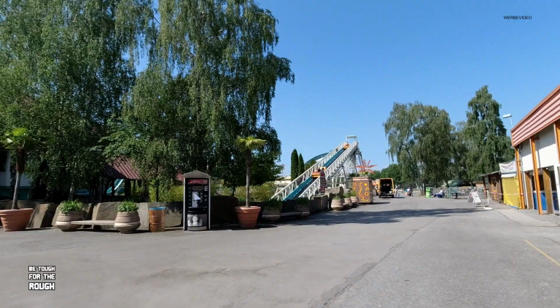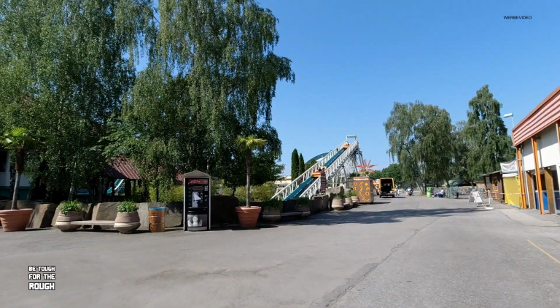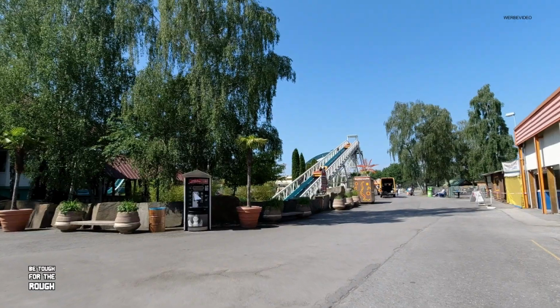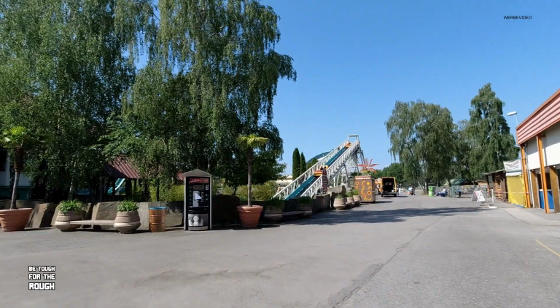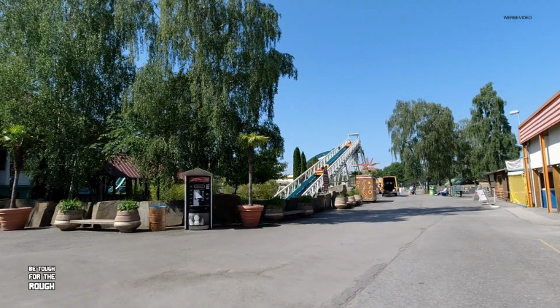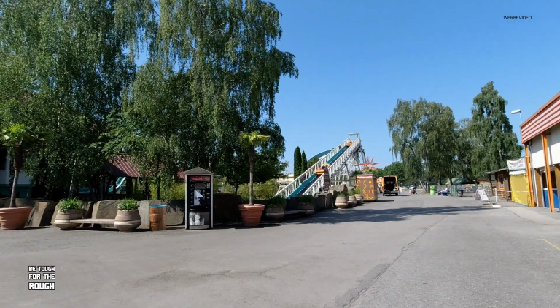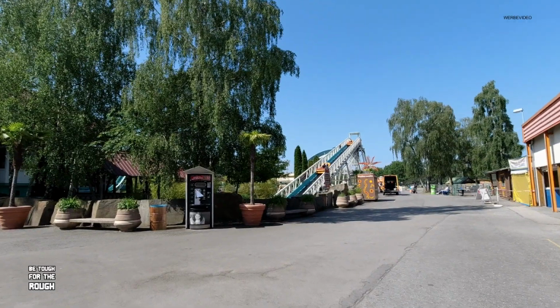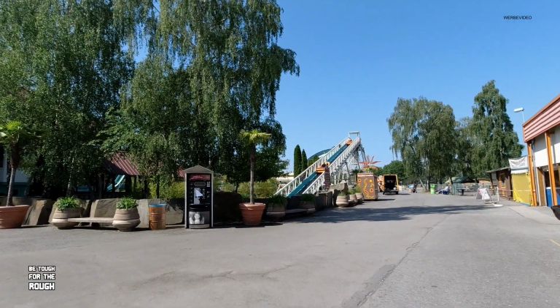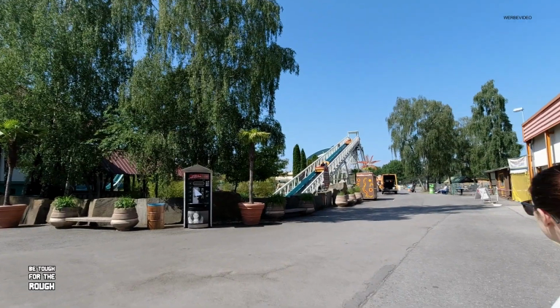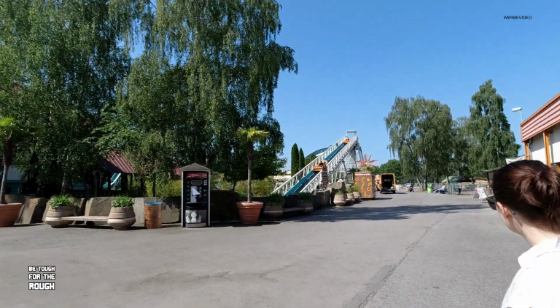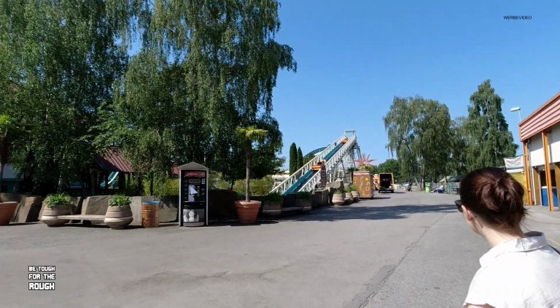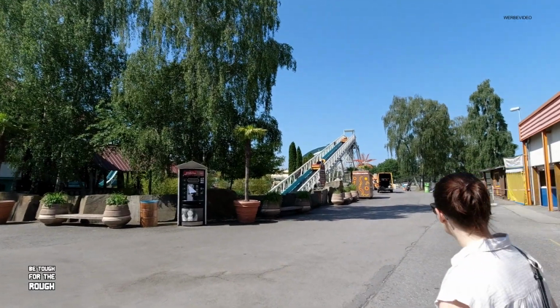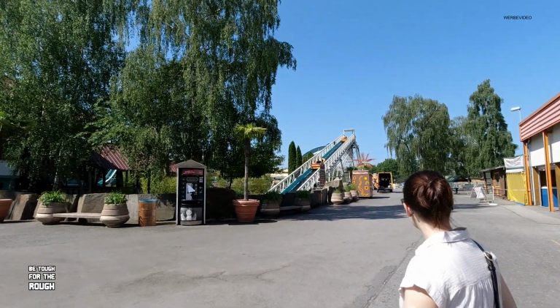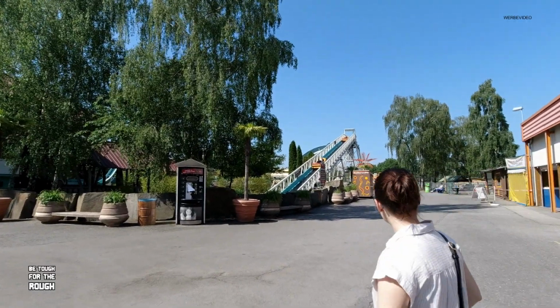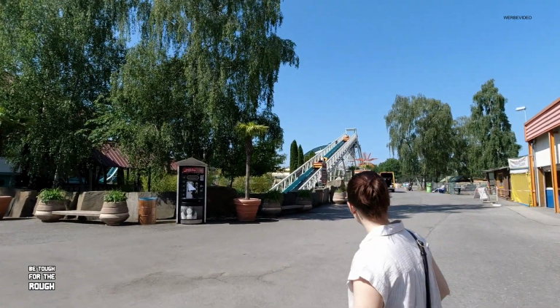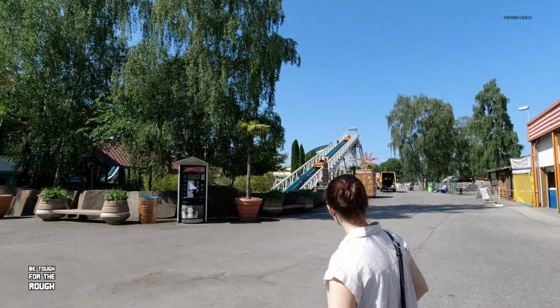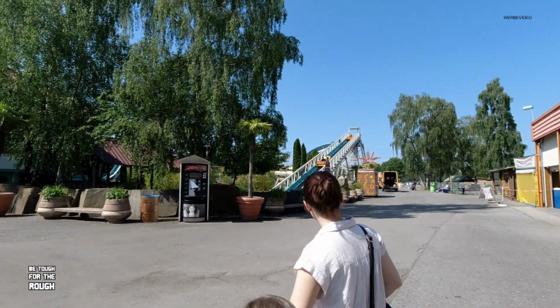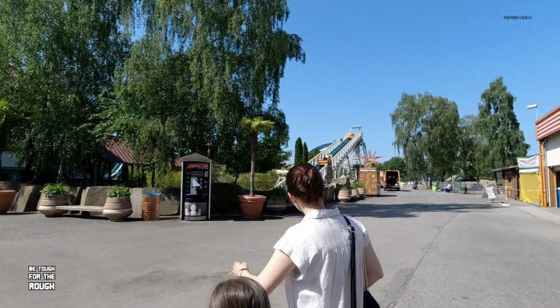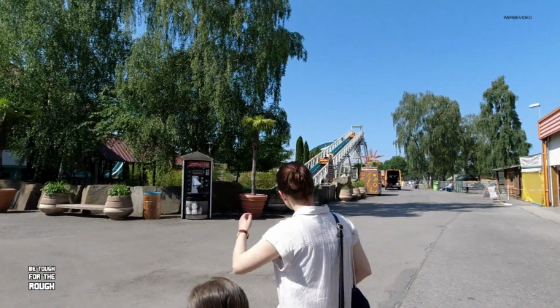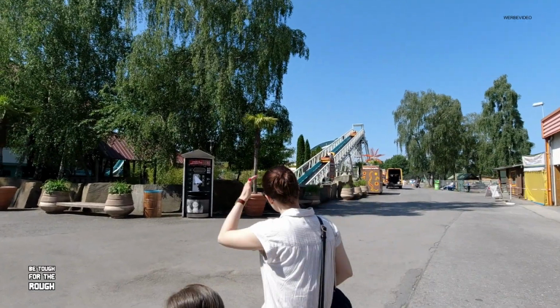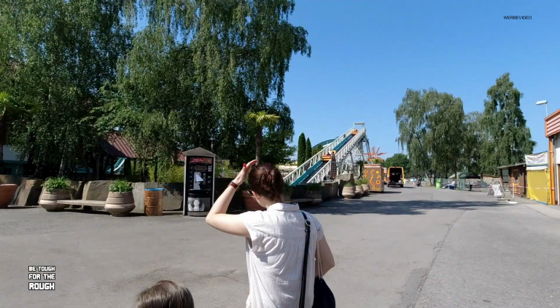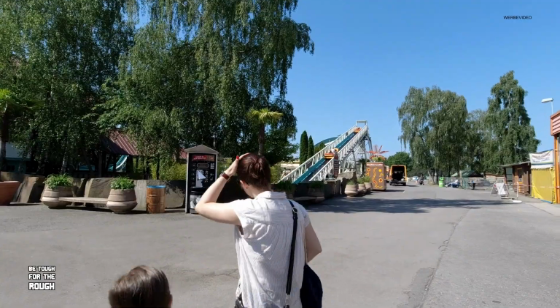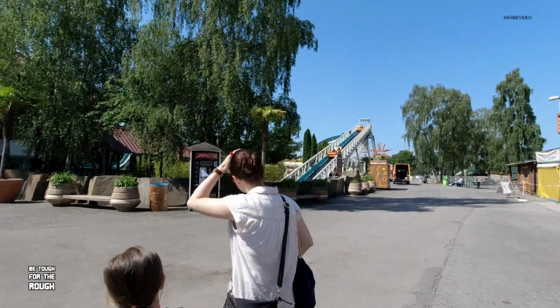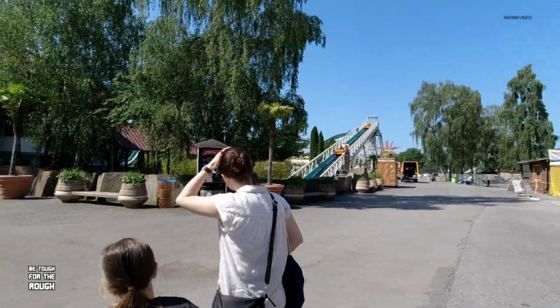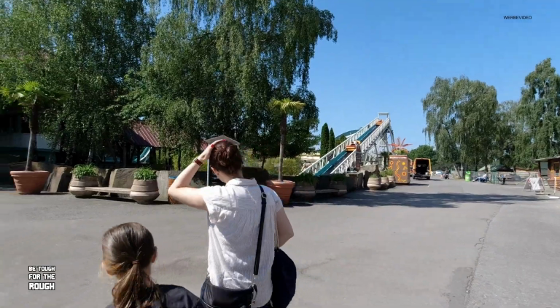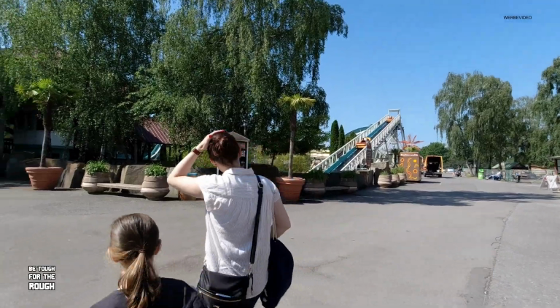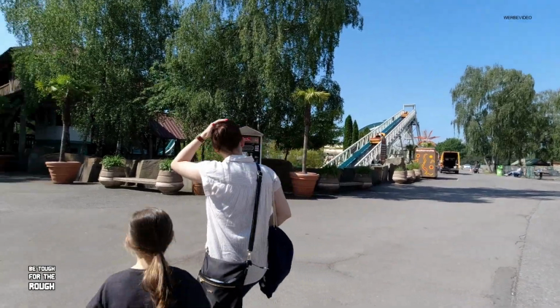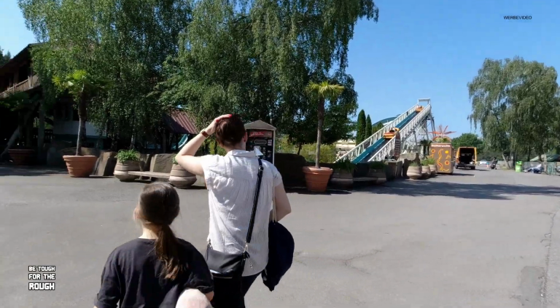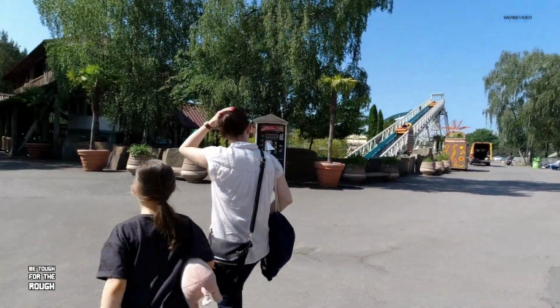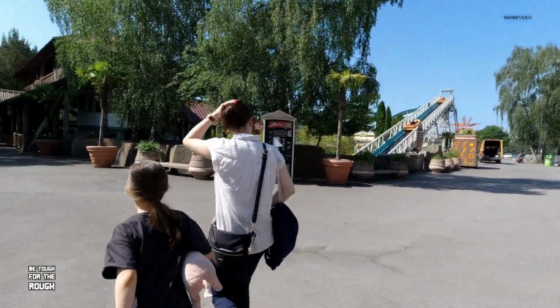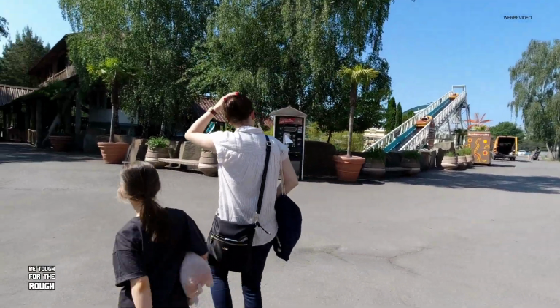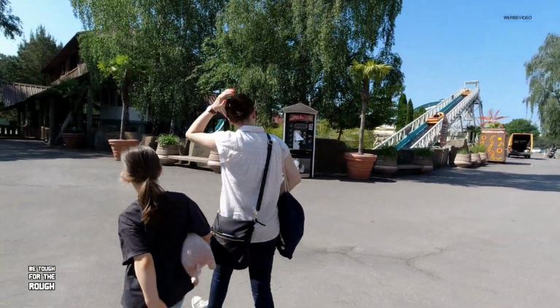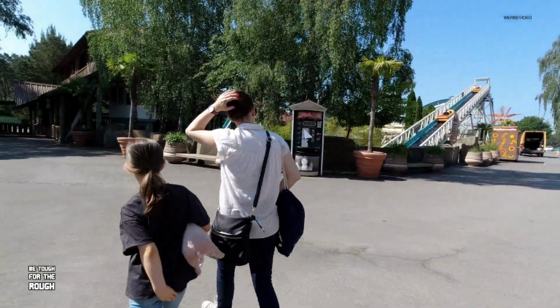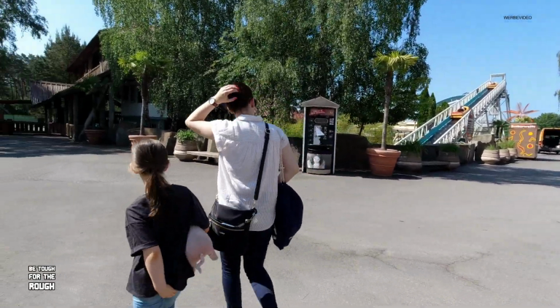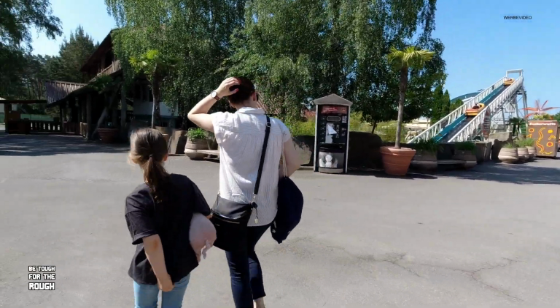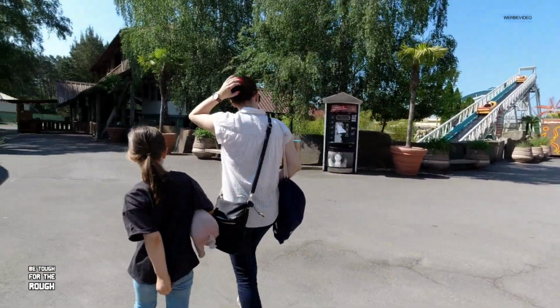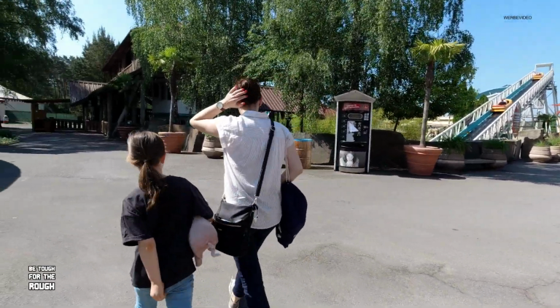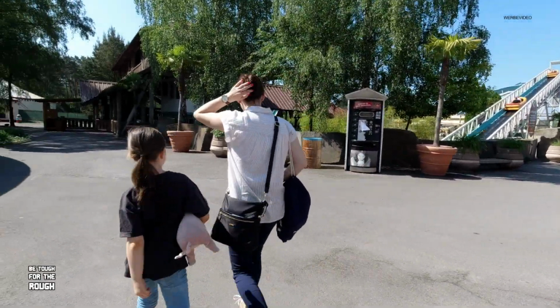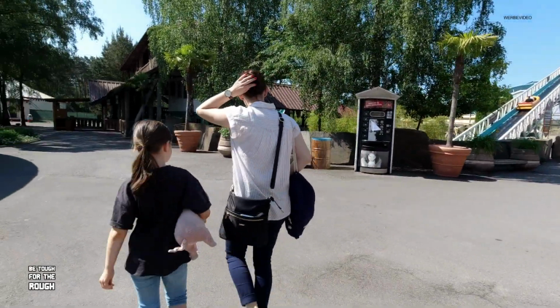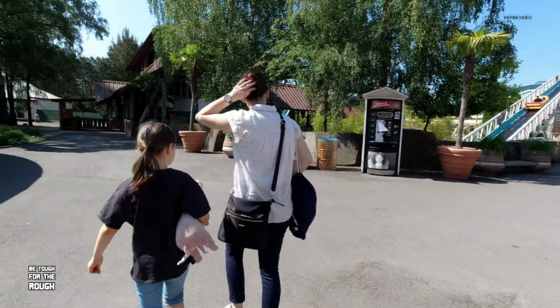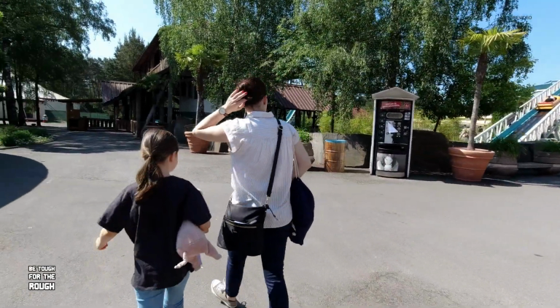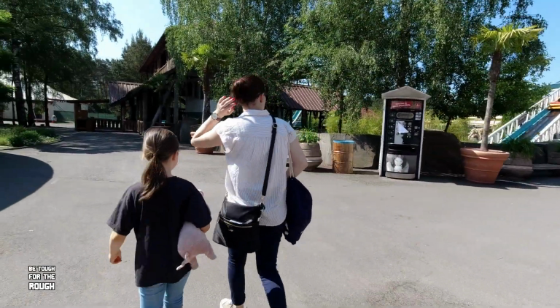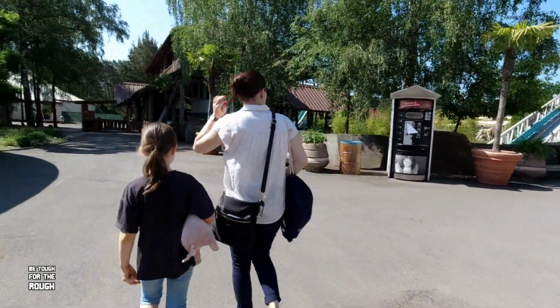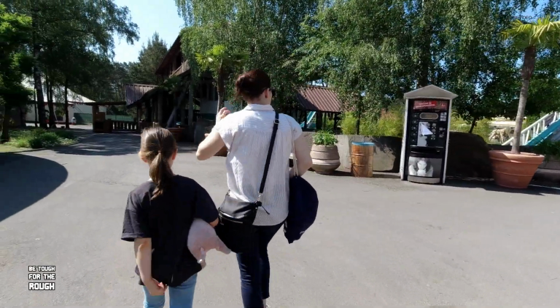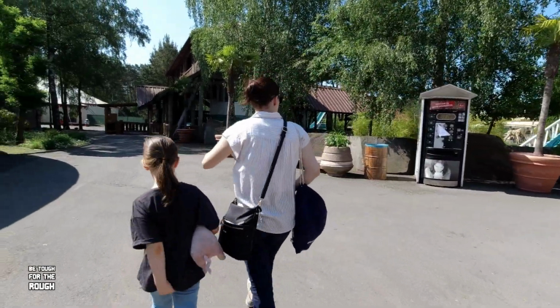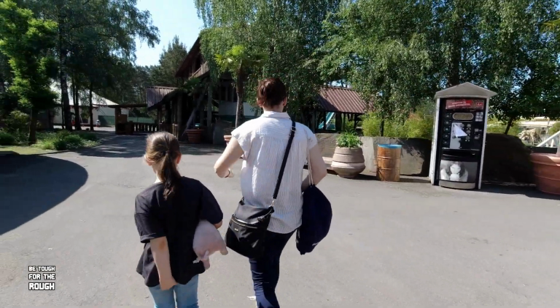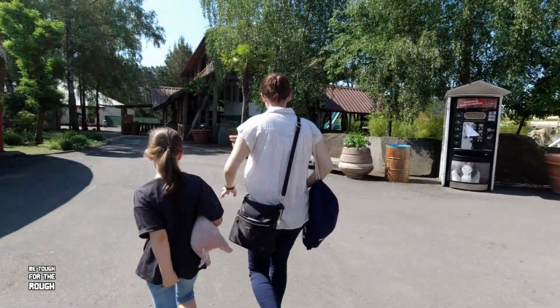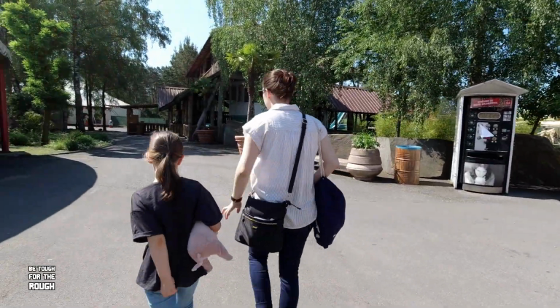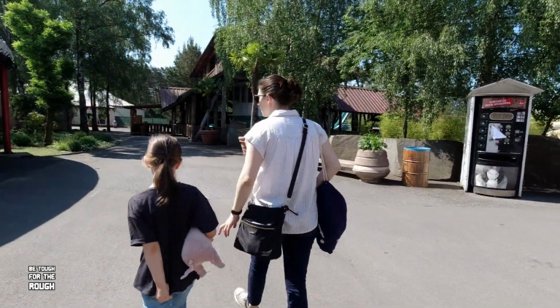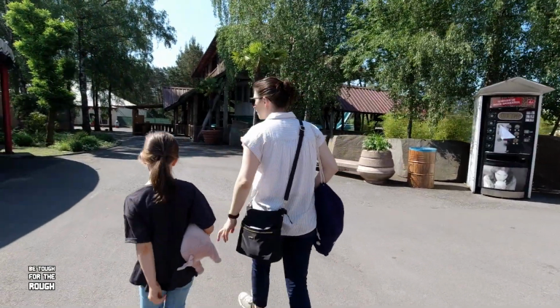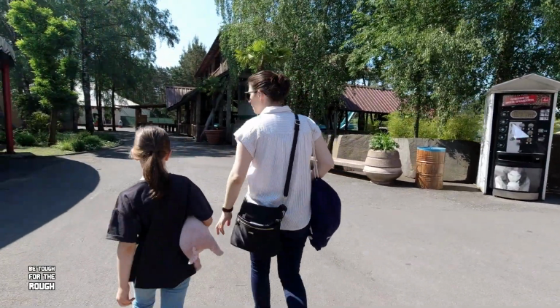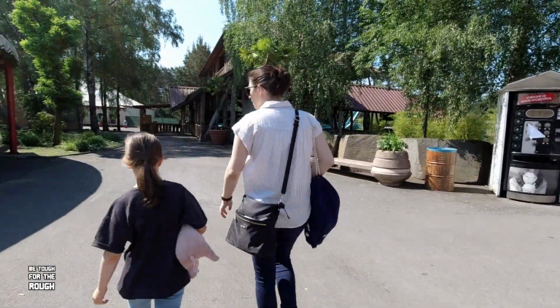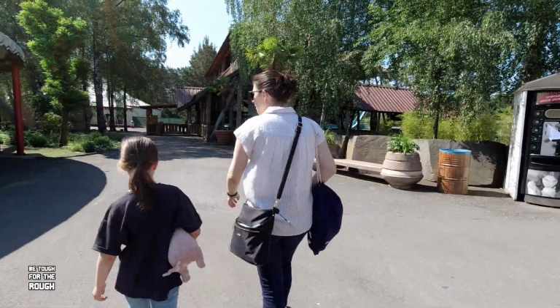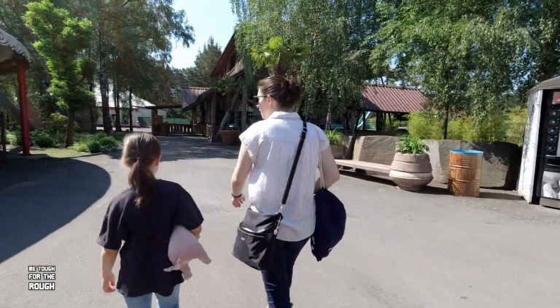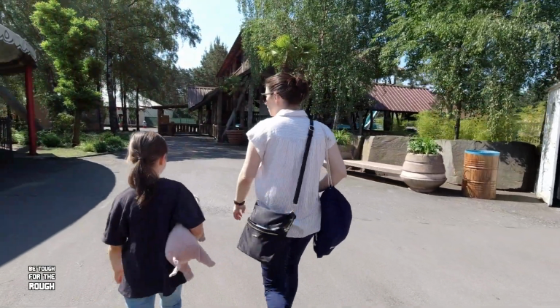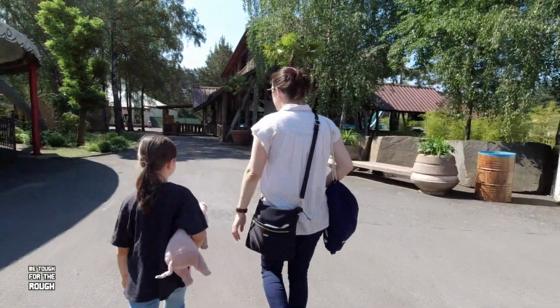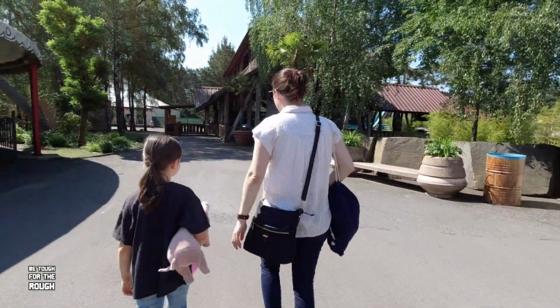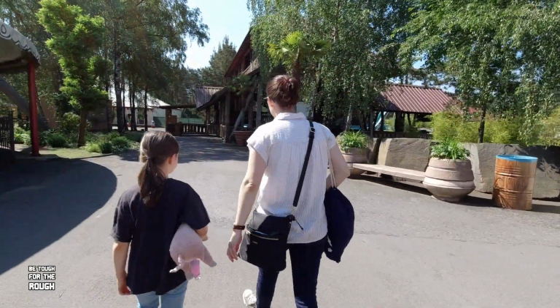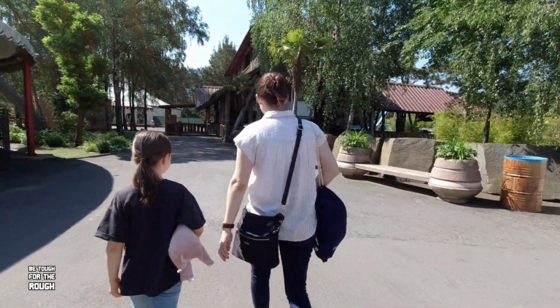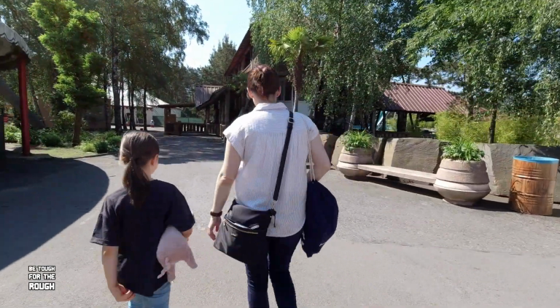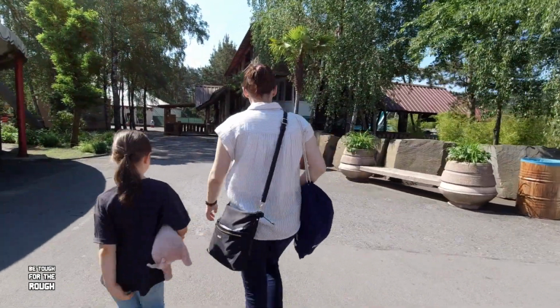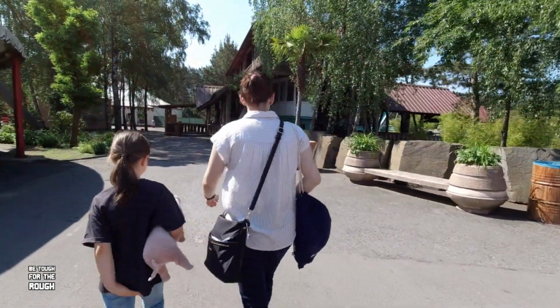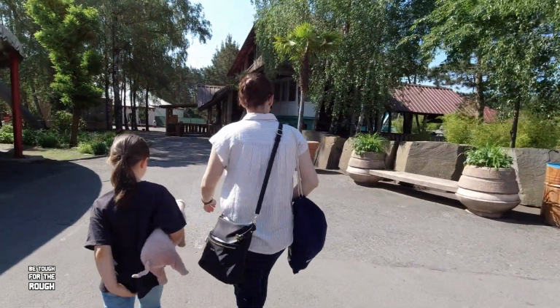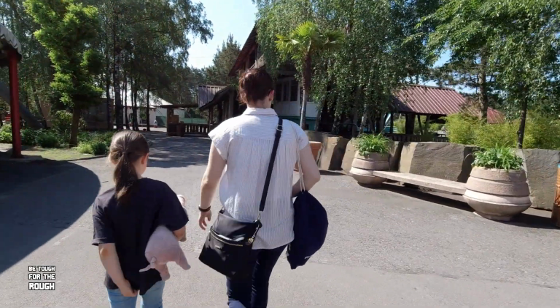So, das Objekt unserer Begierde: die berühmte Wasserbahn. Da freue ich mich schon drauf!